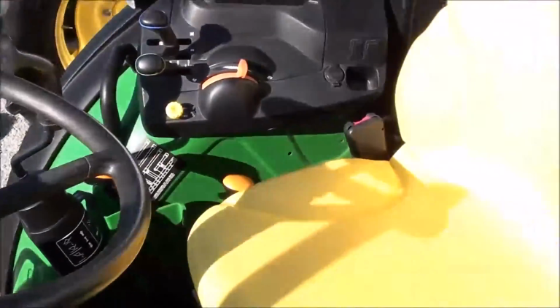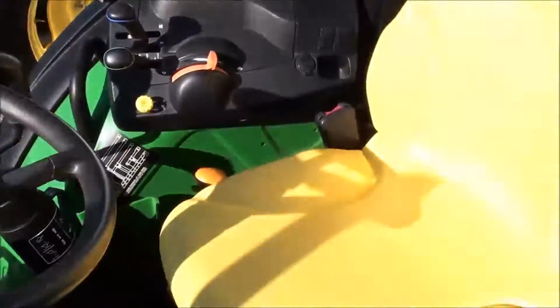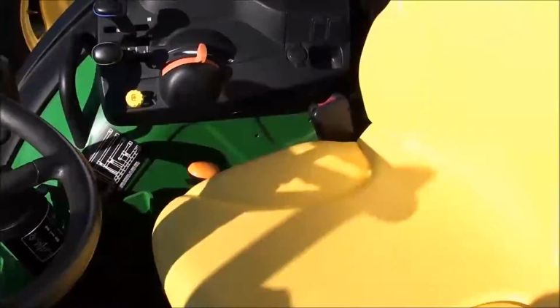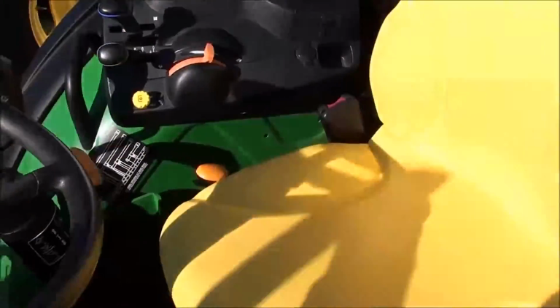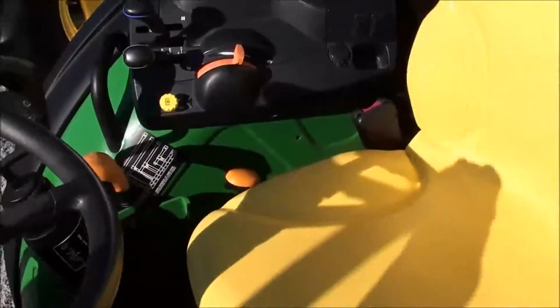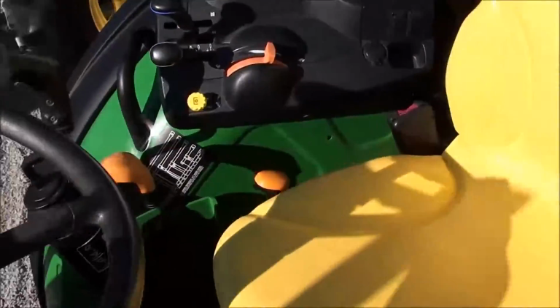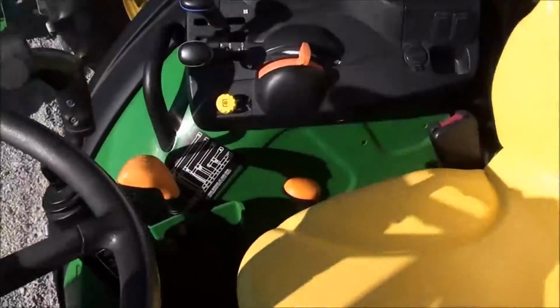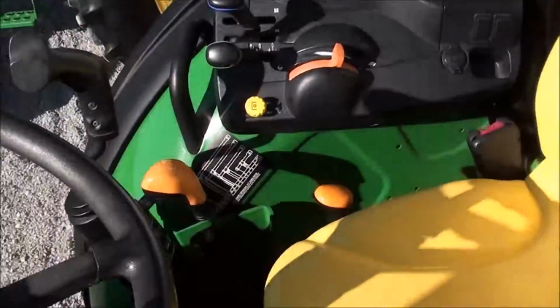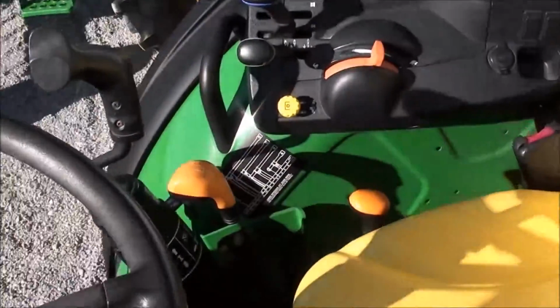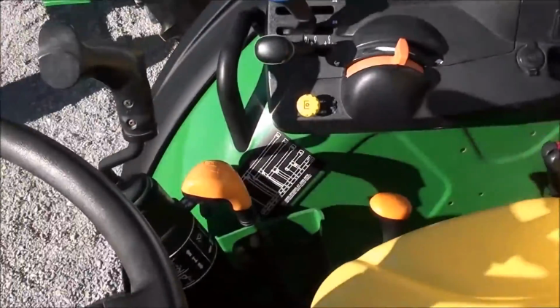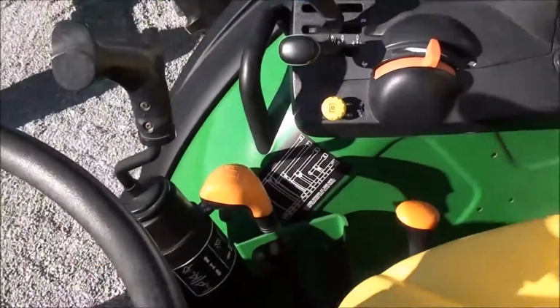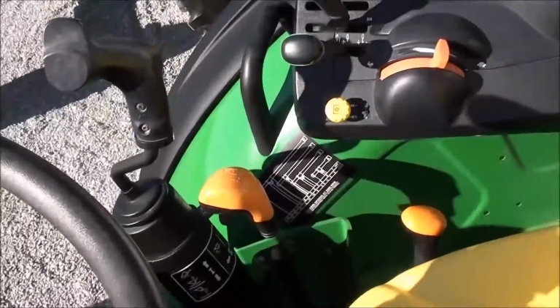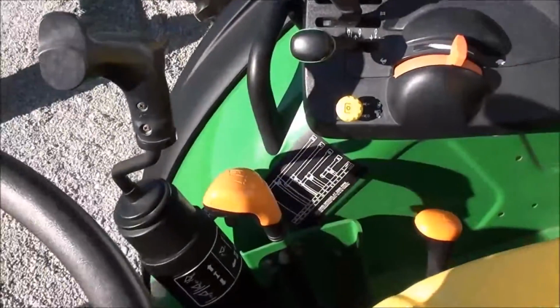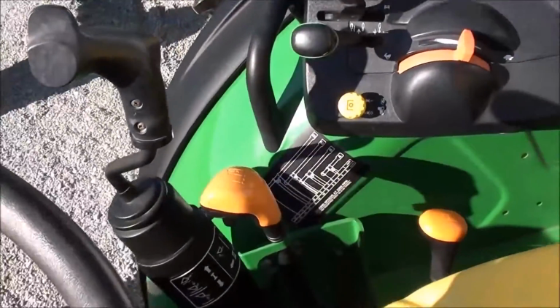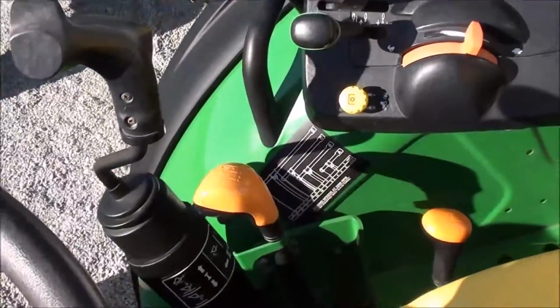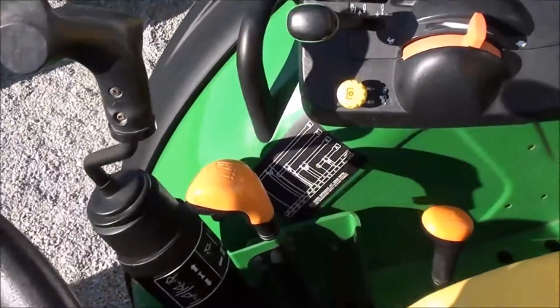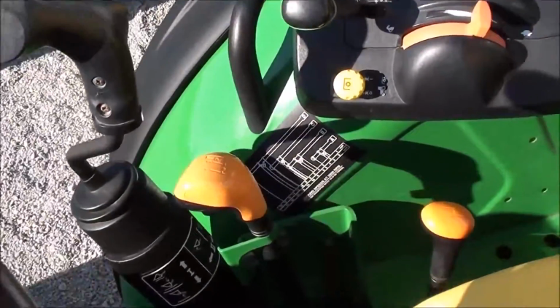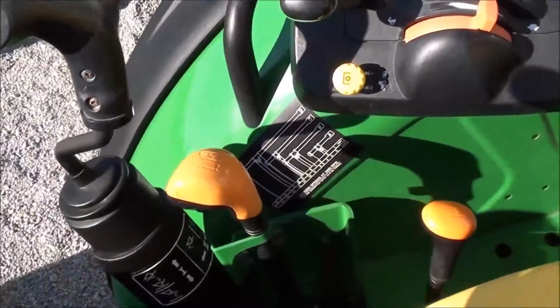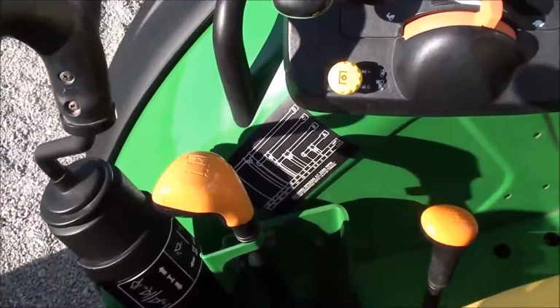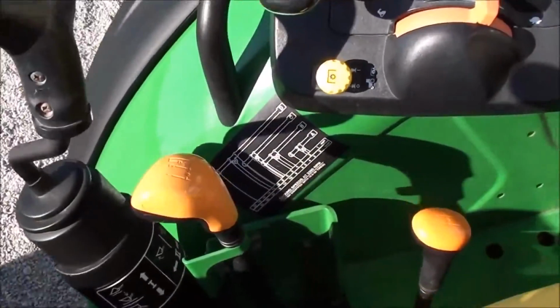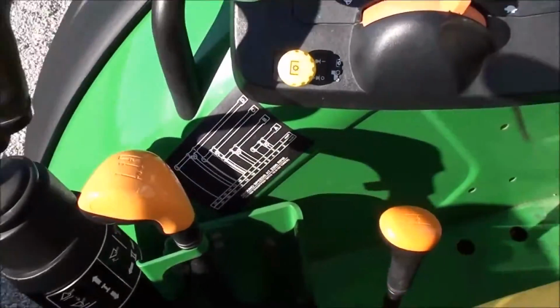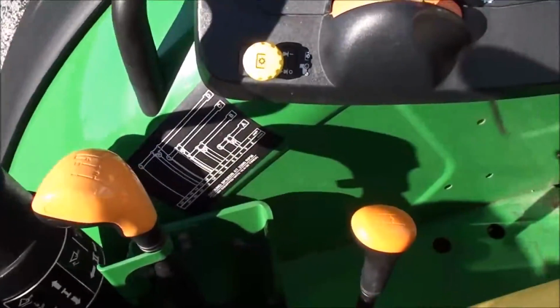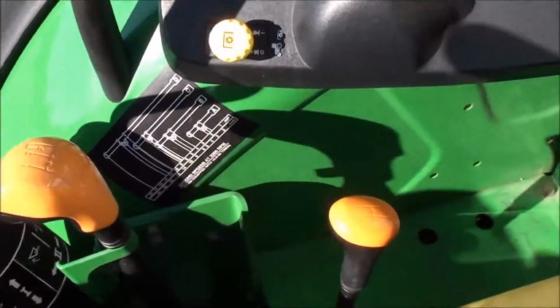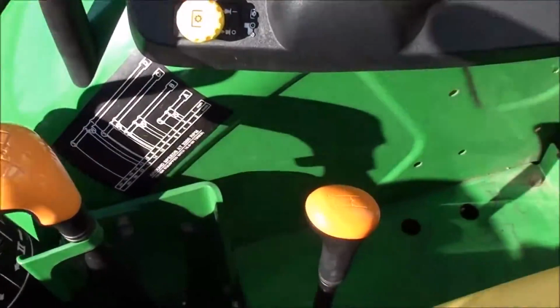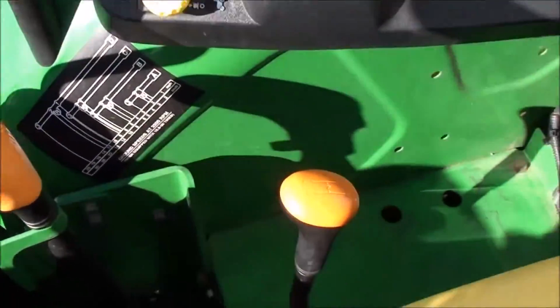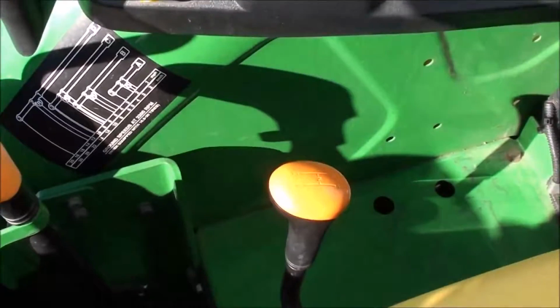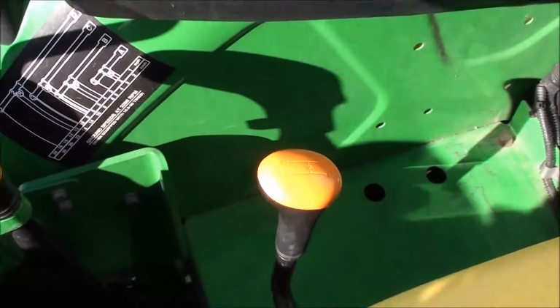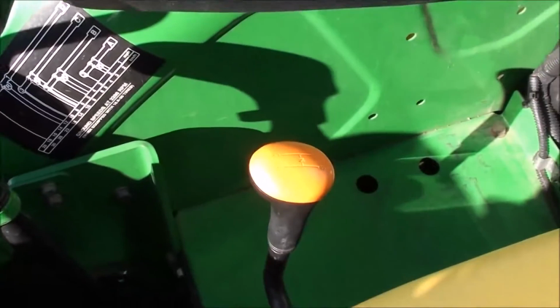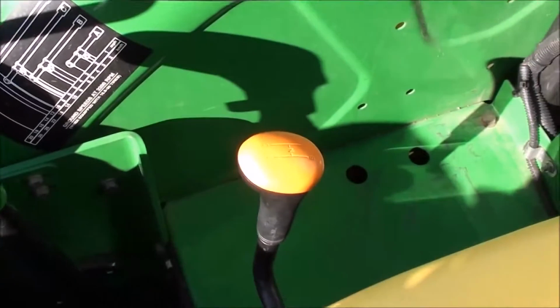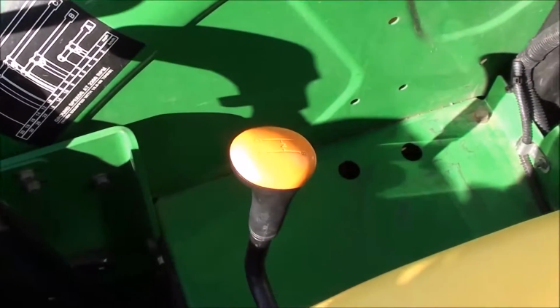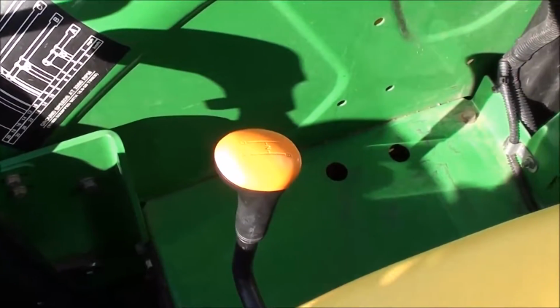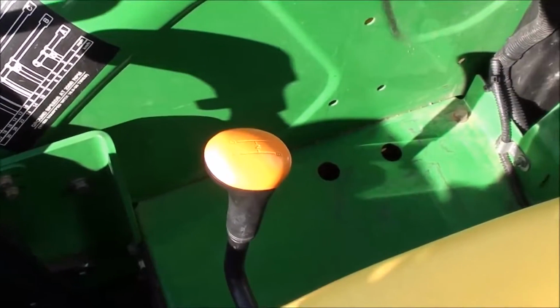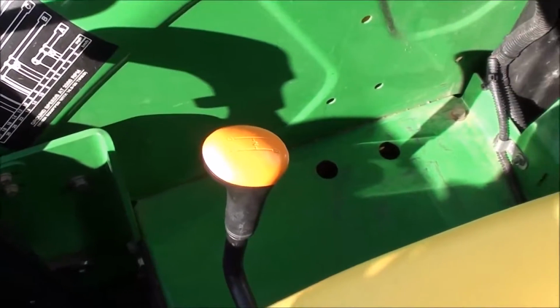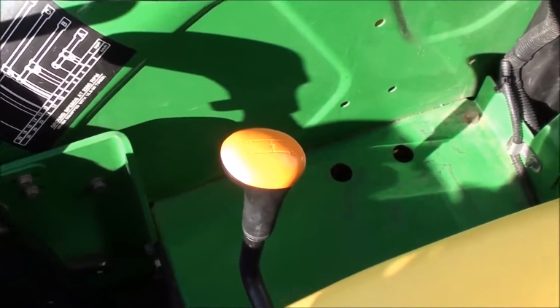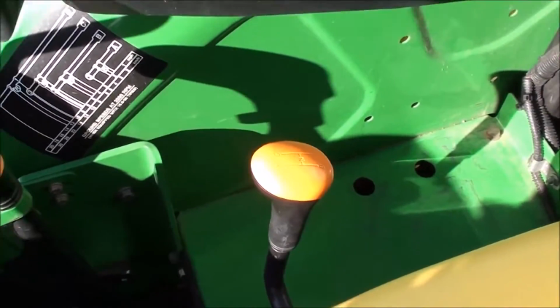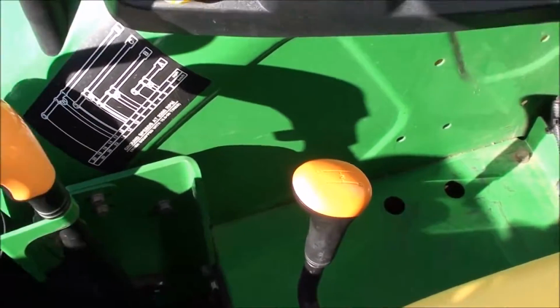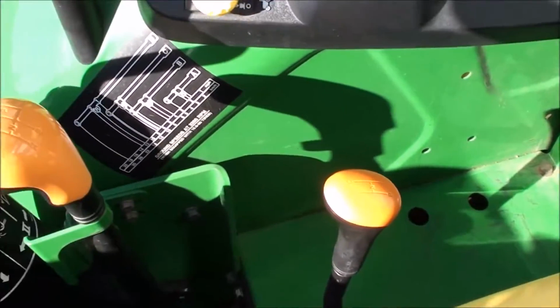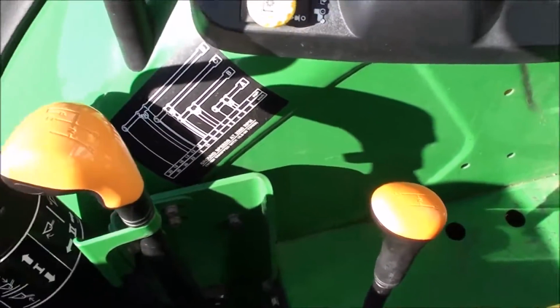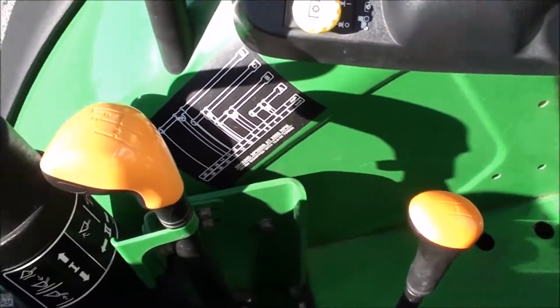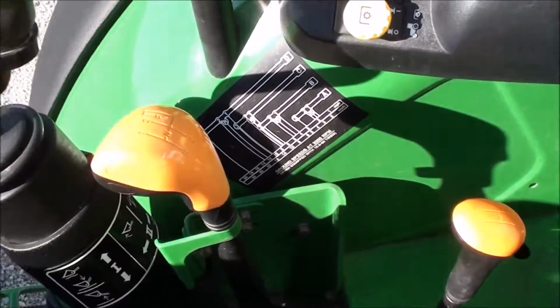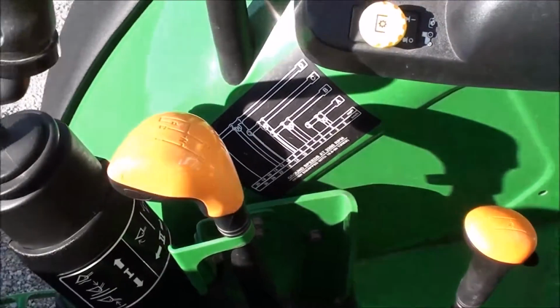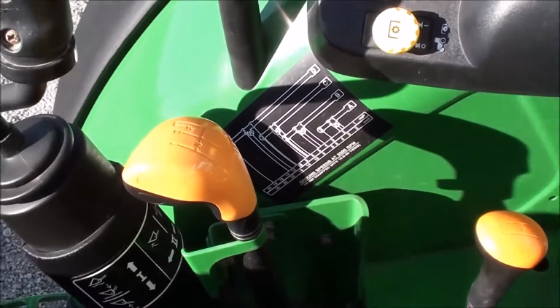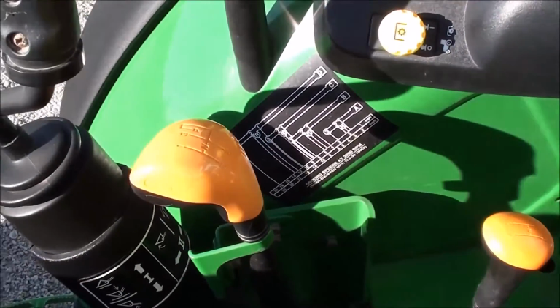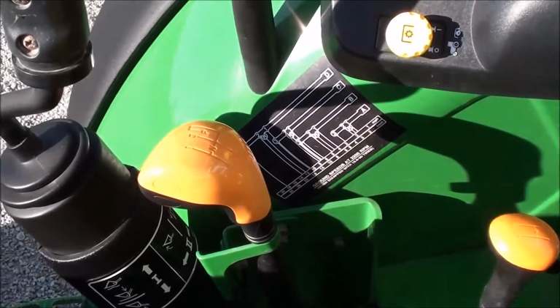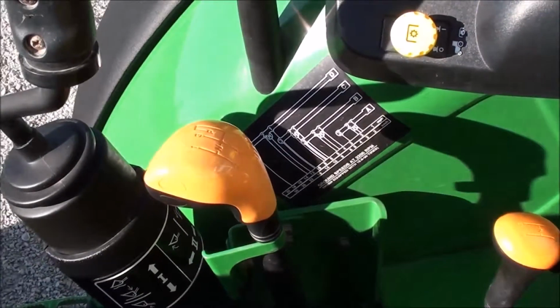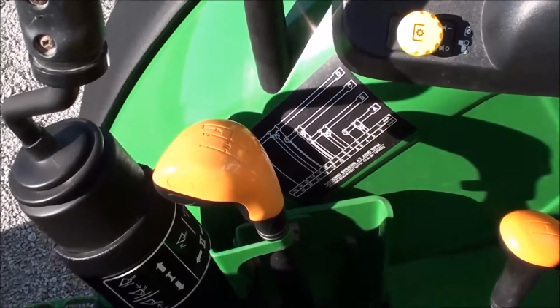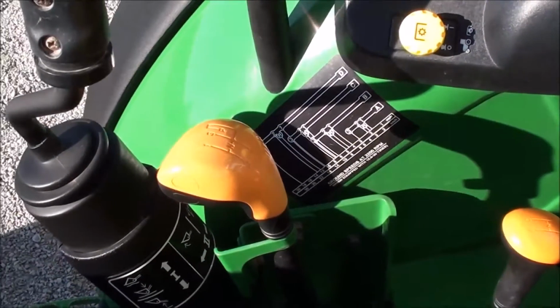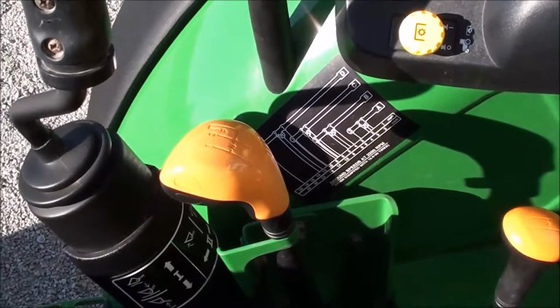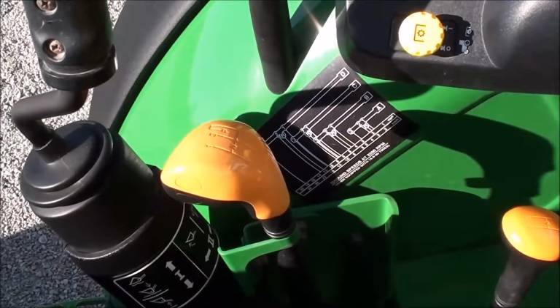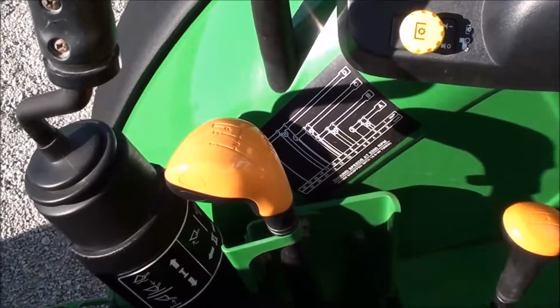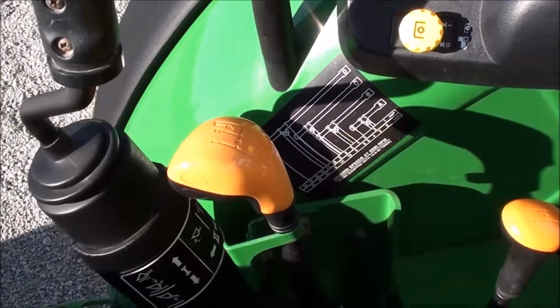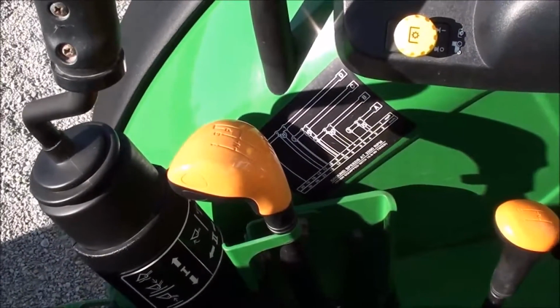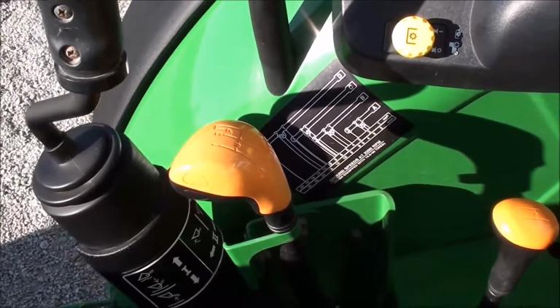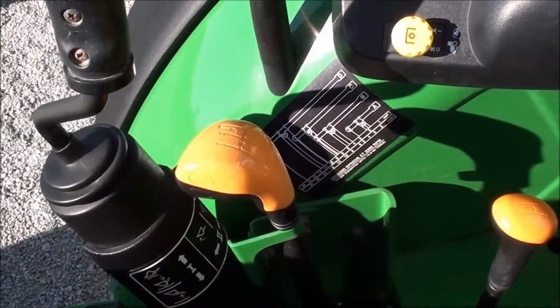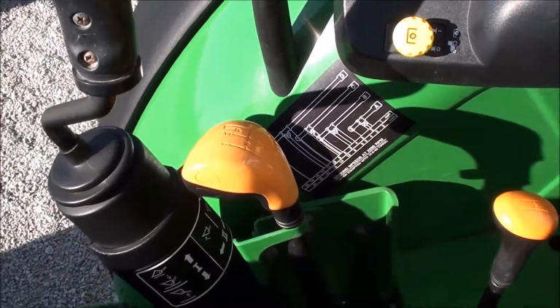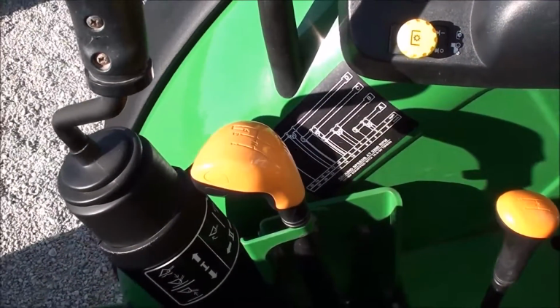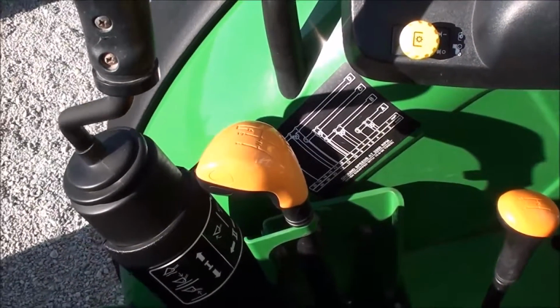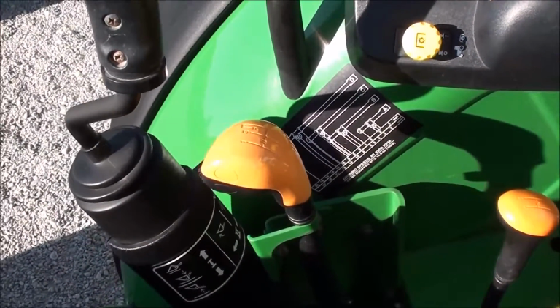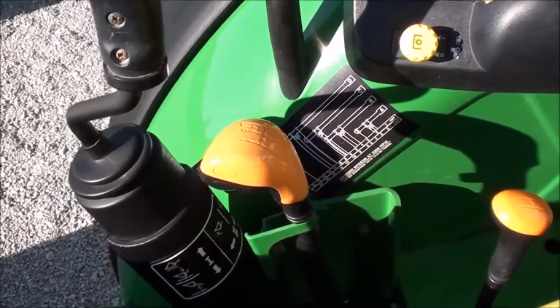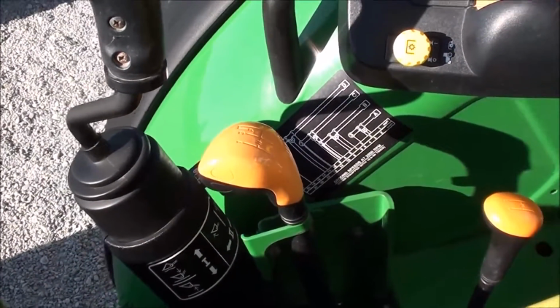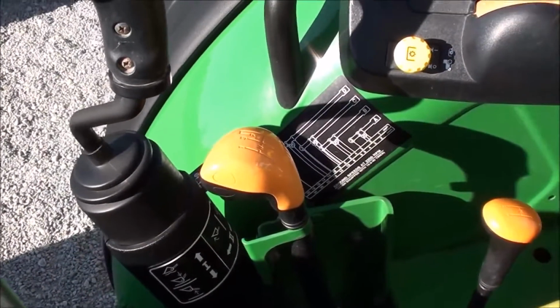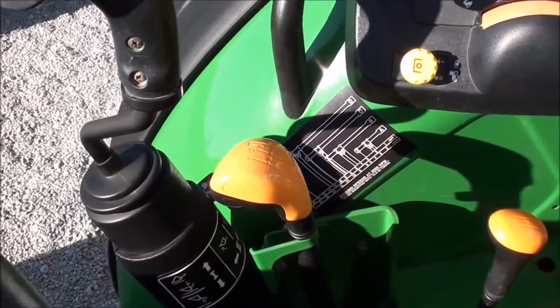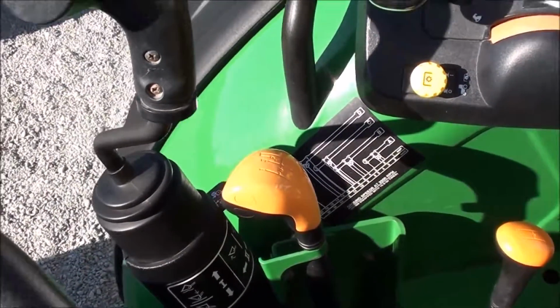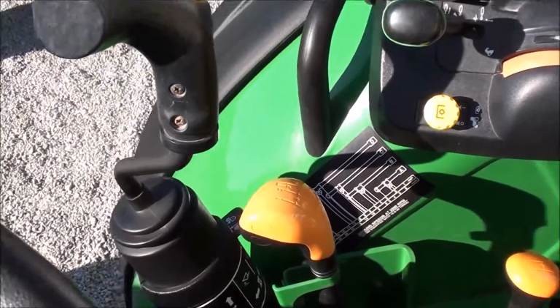It has a SyncShuttle Plus transmission. You've got four ranges, and a one, two, three reverse on the large lever there.